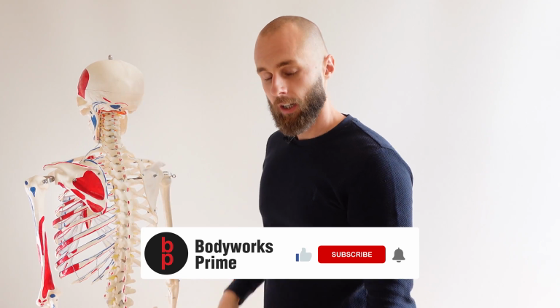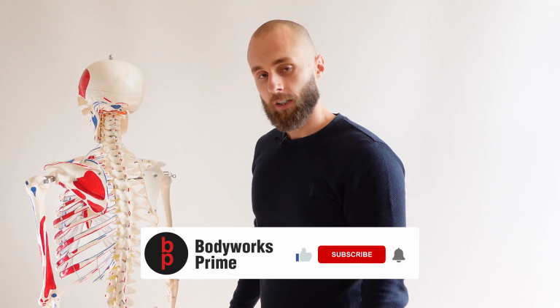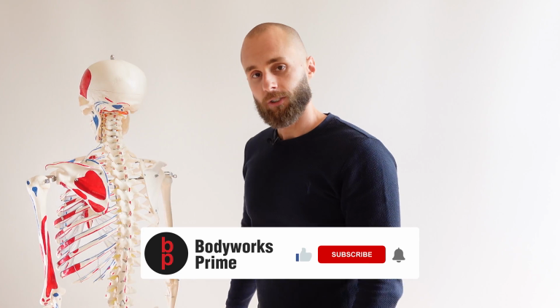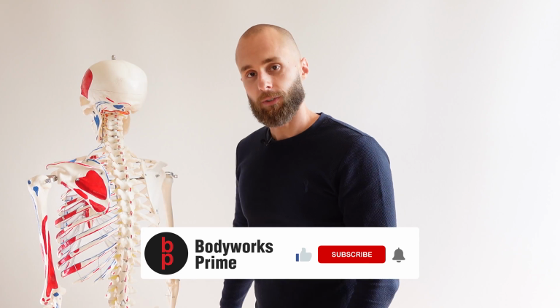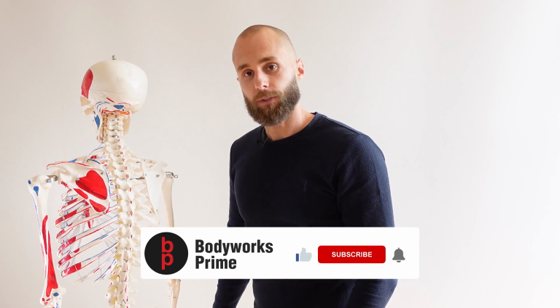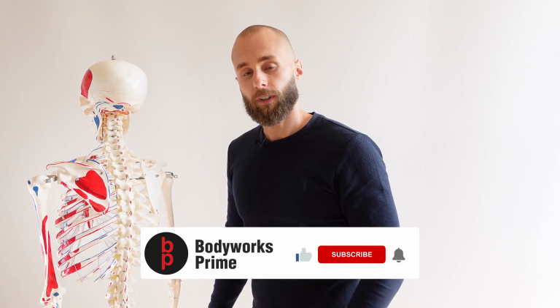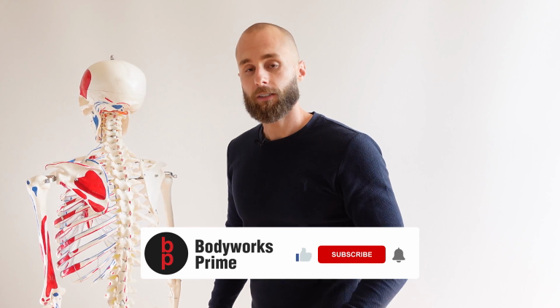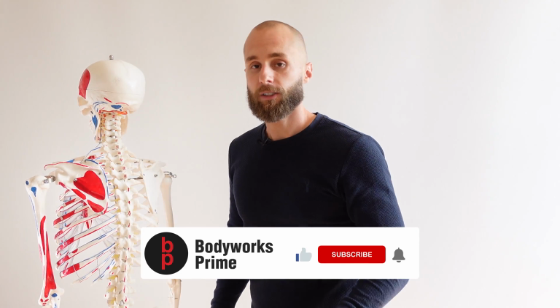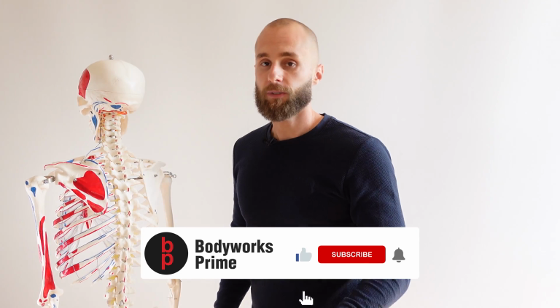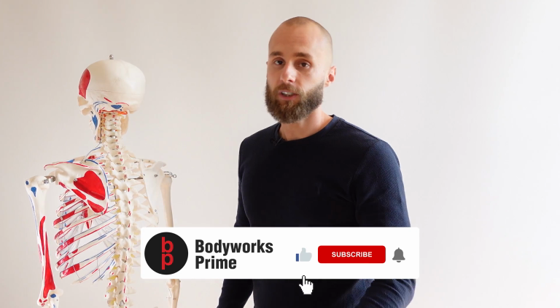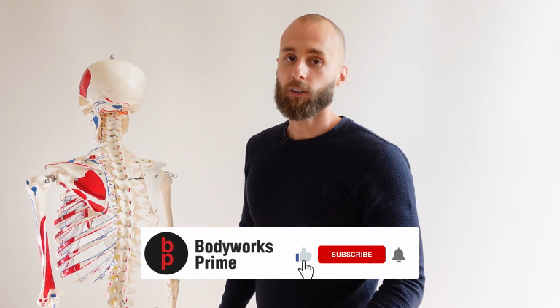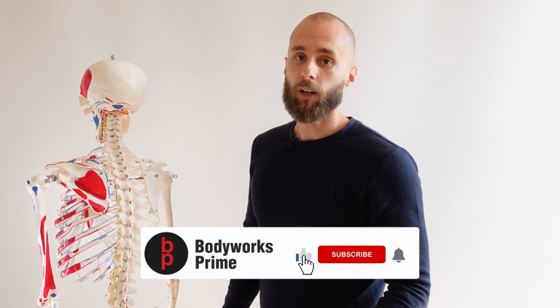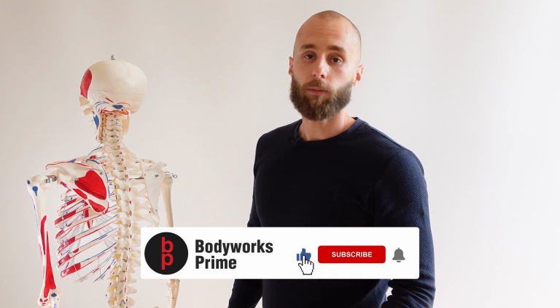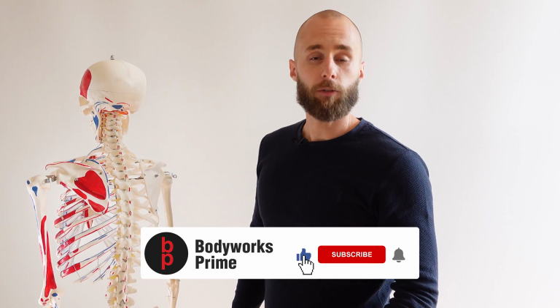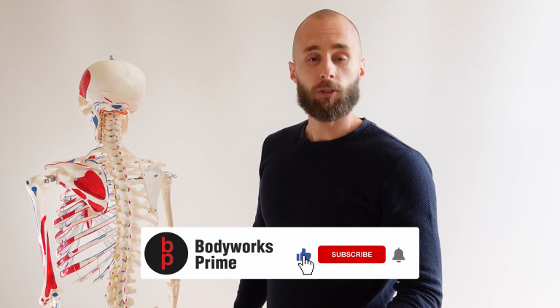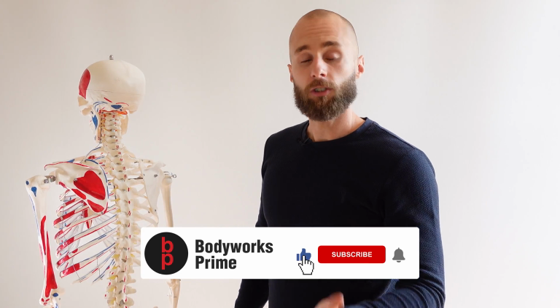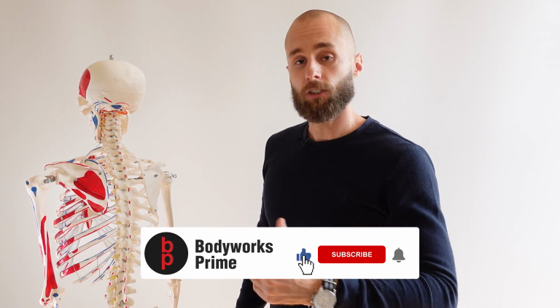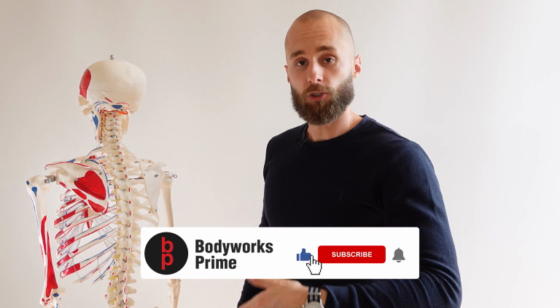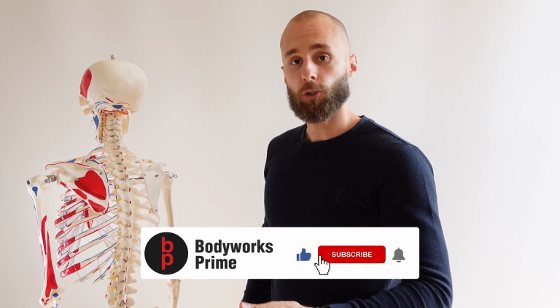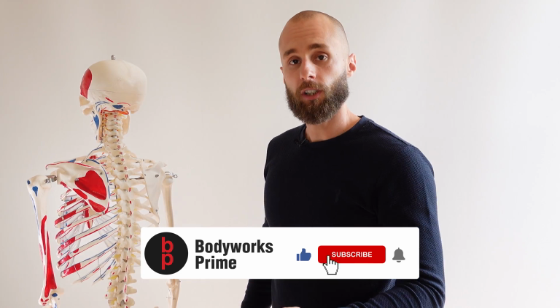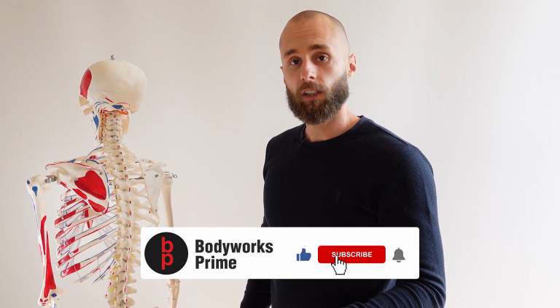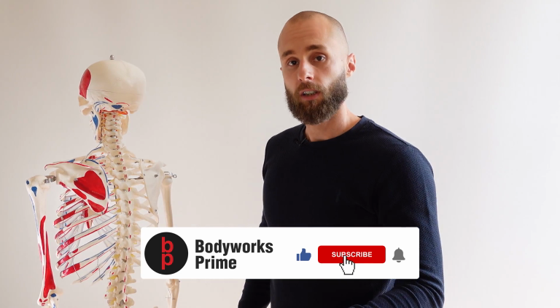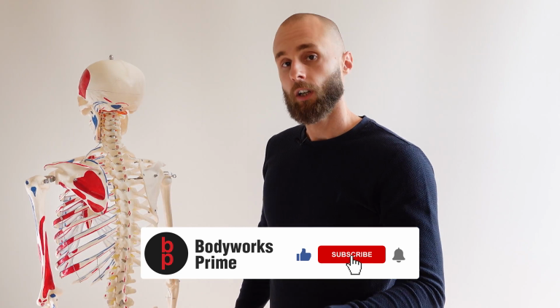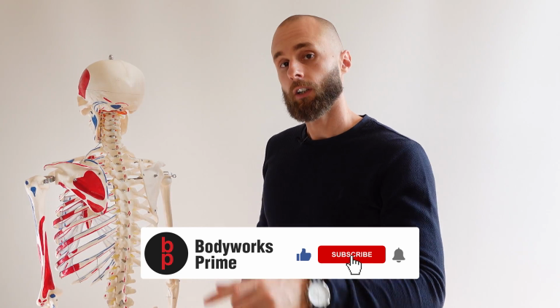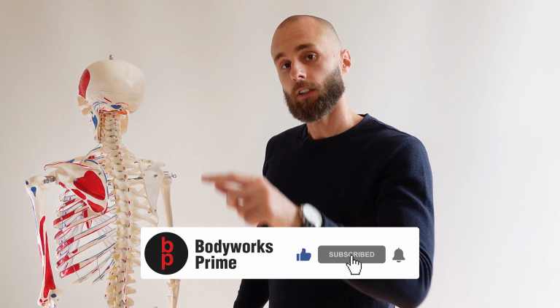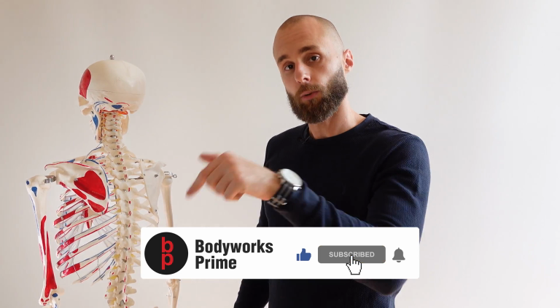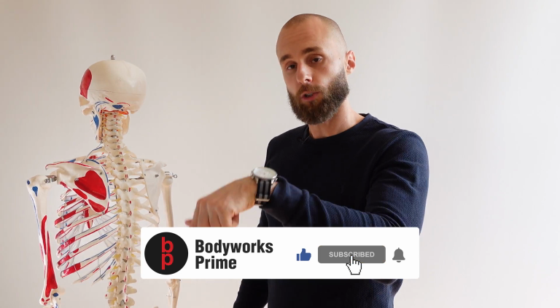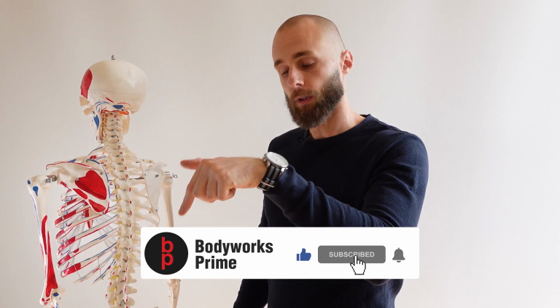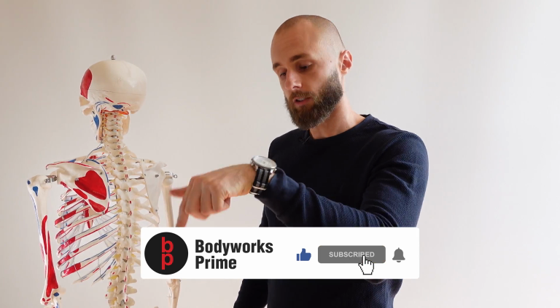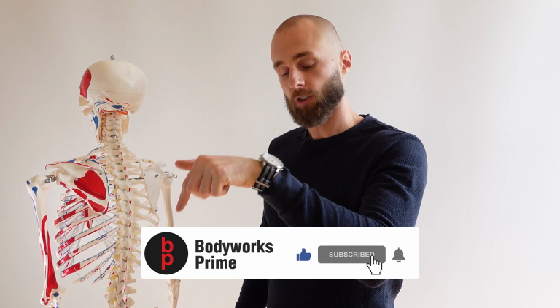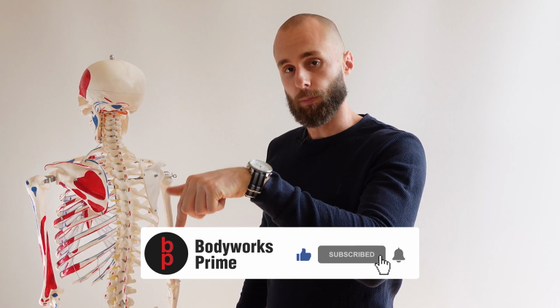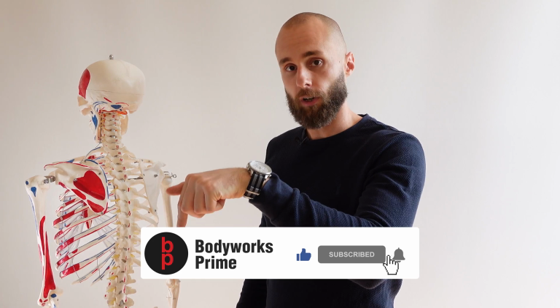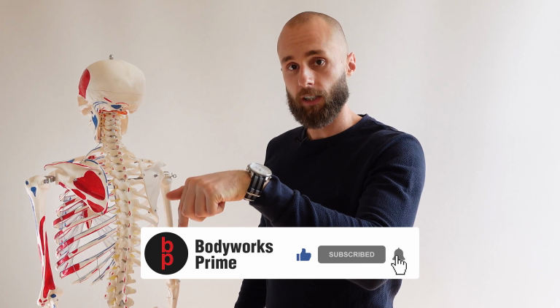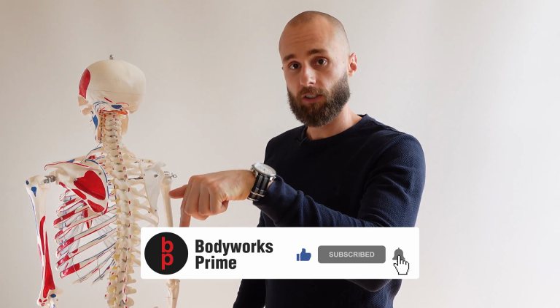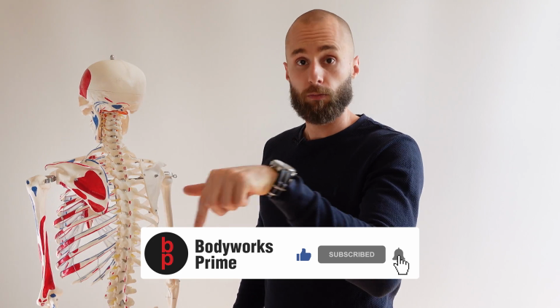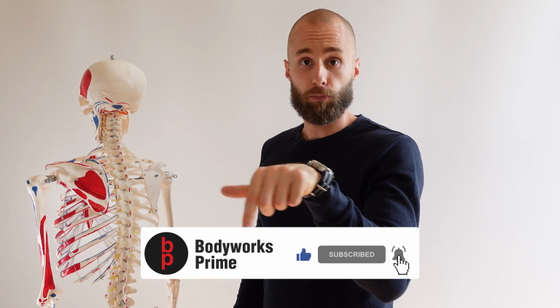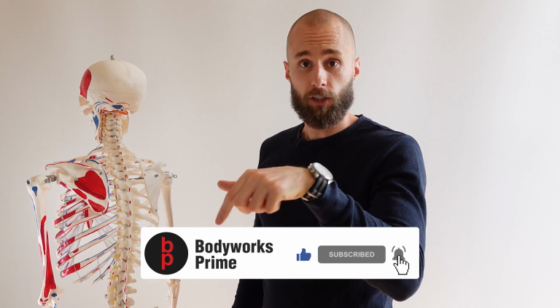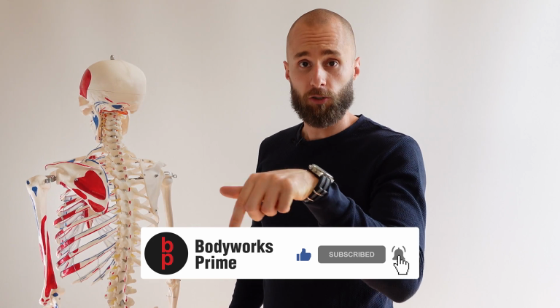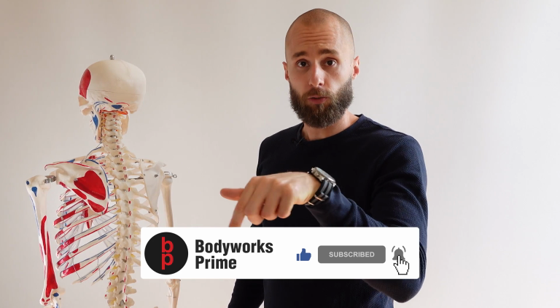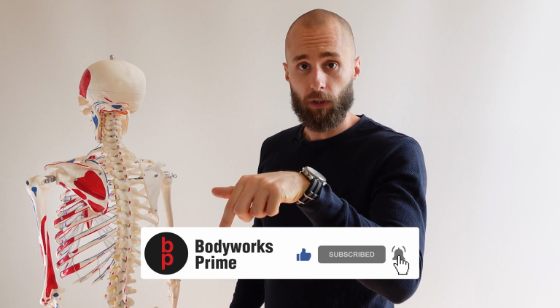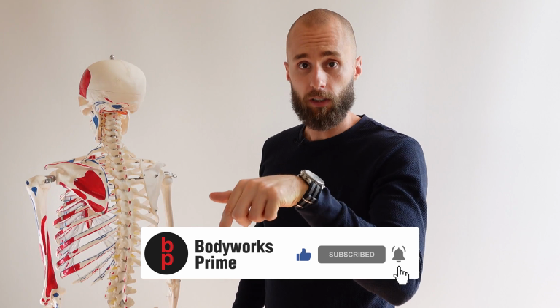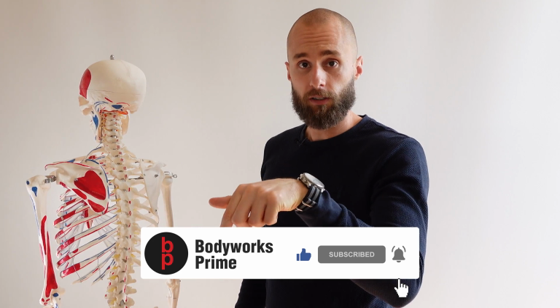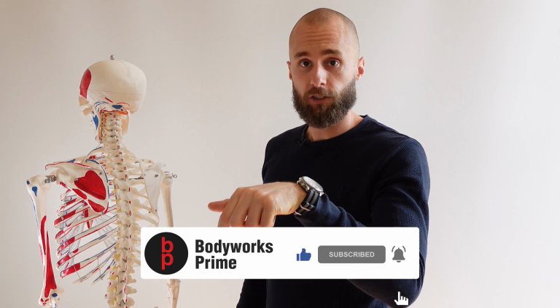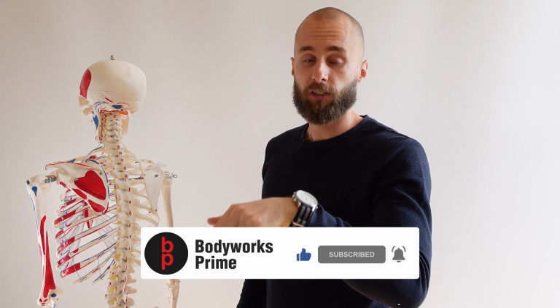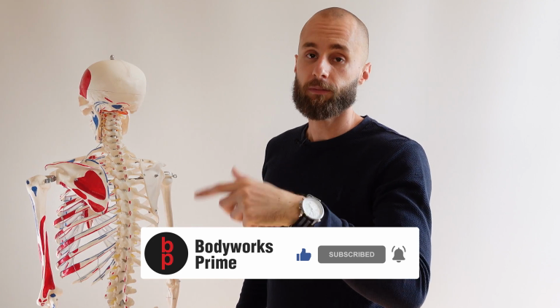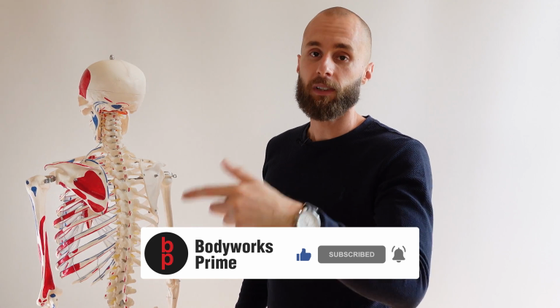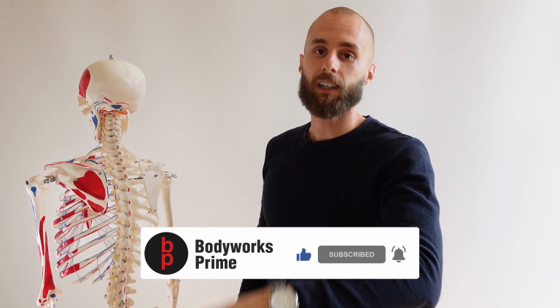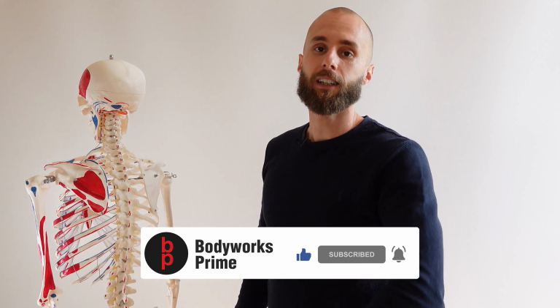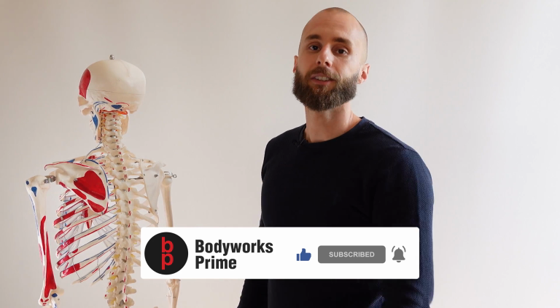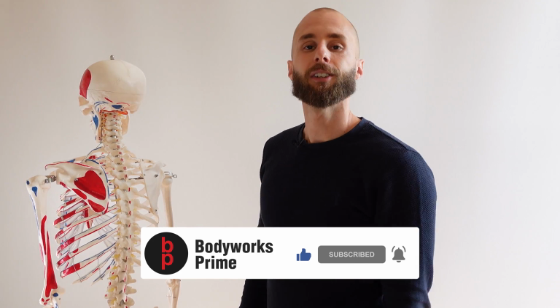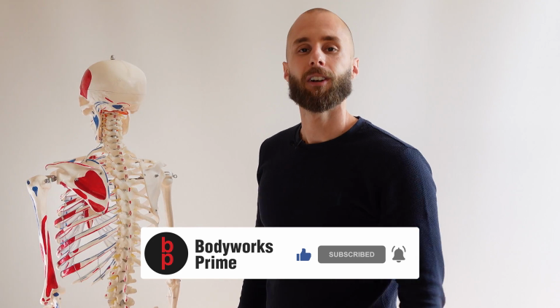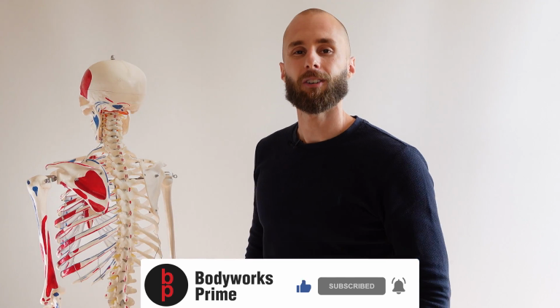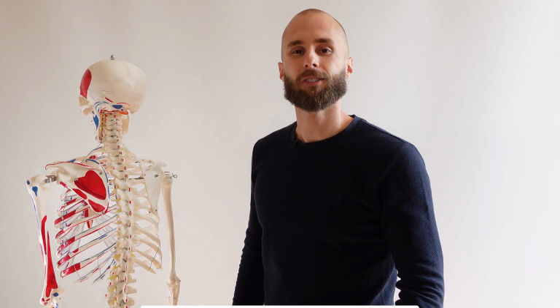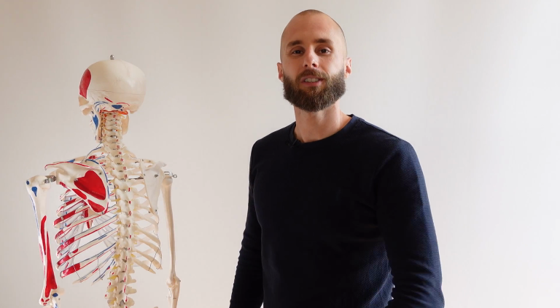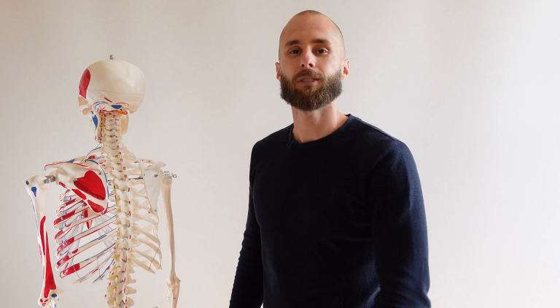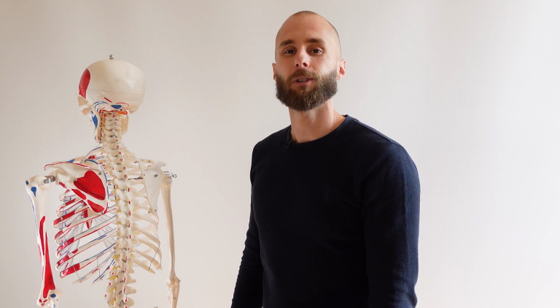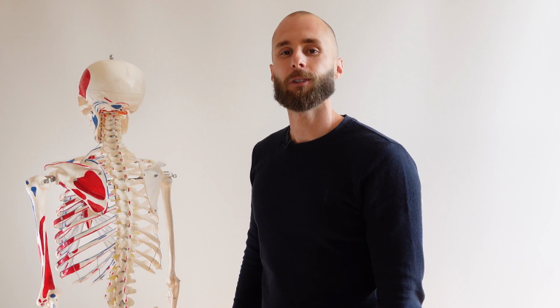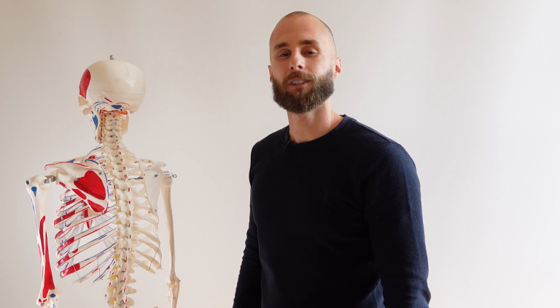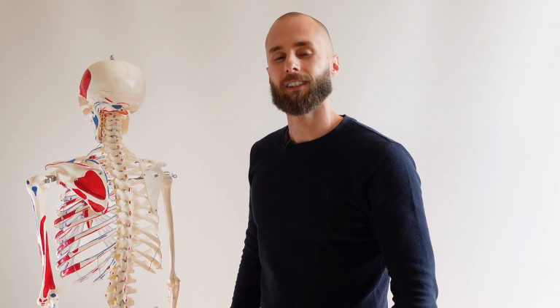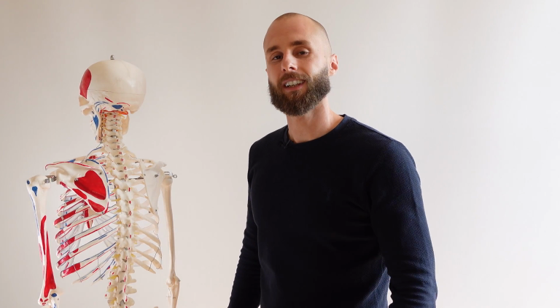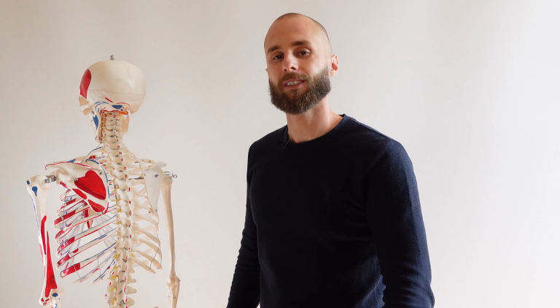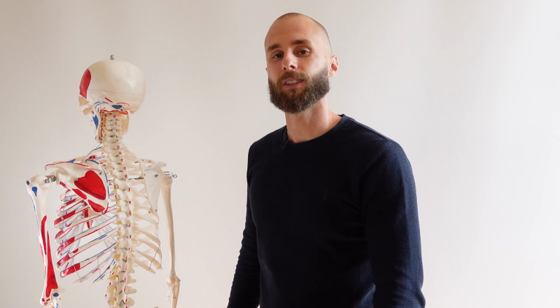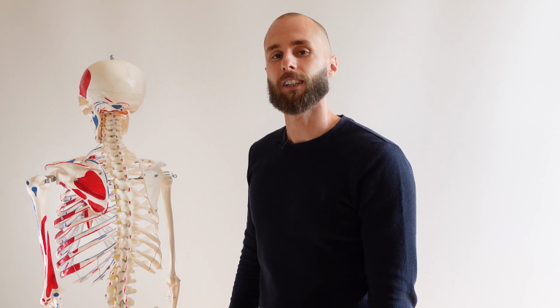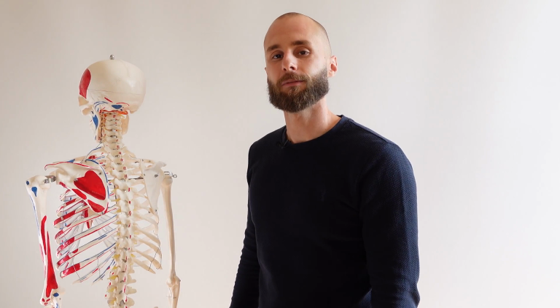So if you found this video helpful and enjoyed it, you know which buttons to press — press those buttons and I'll see you all in the next video.